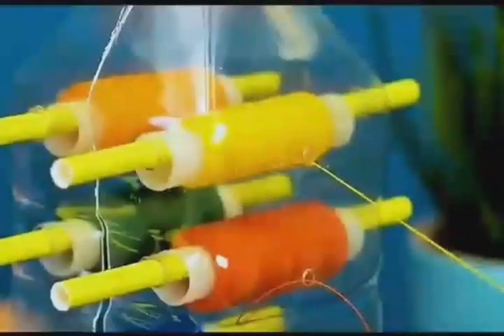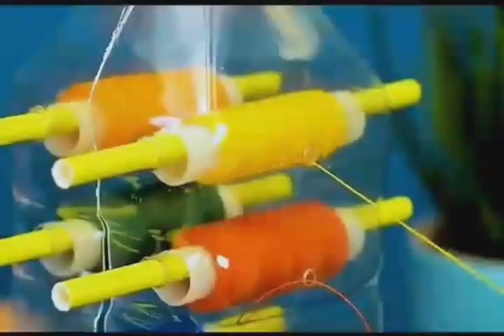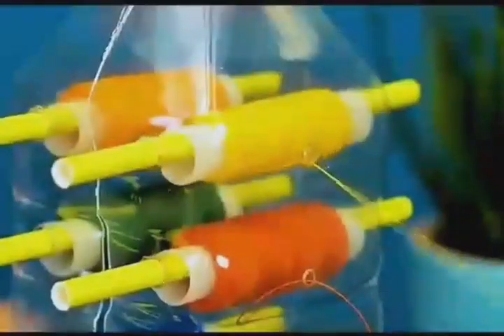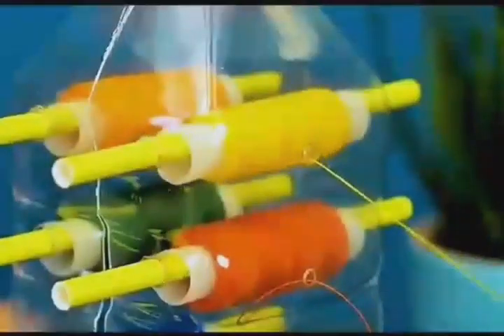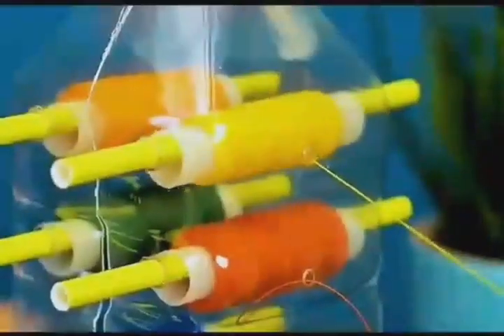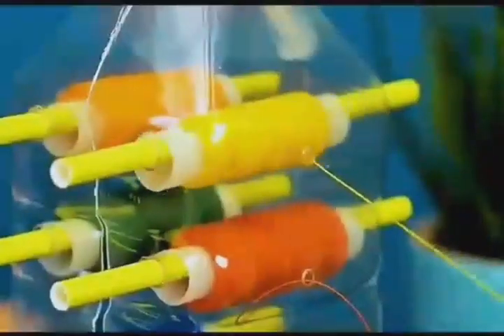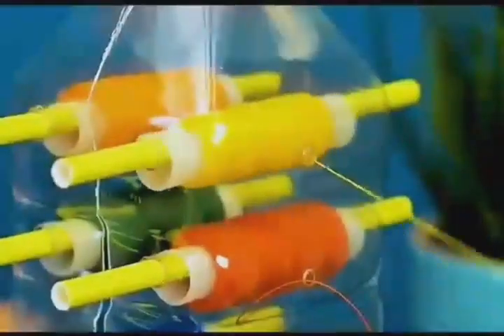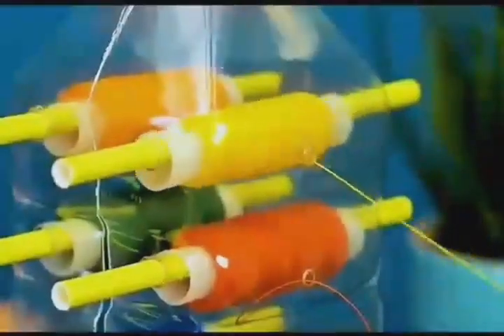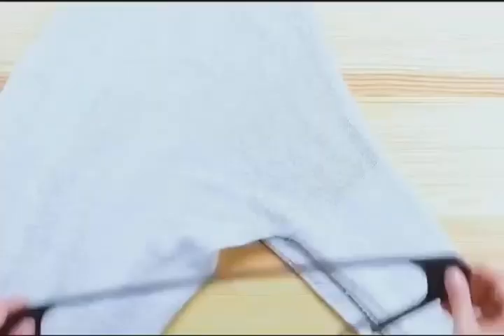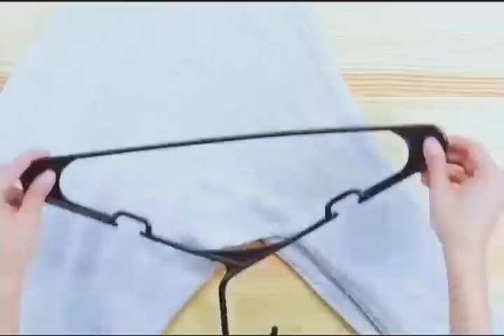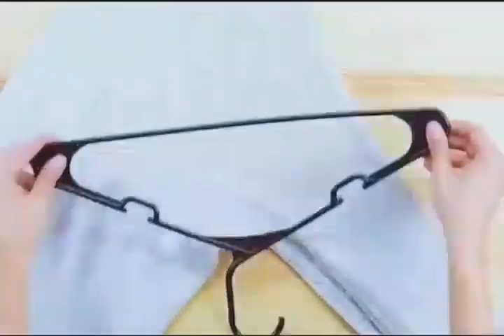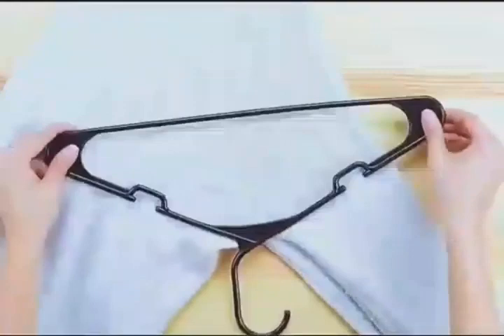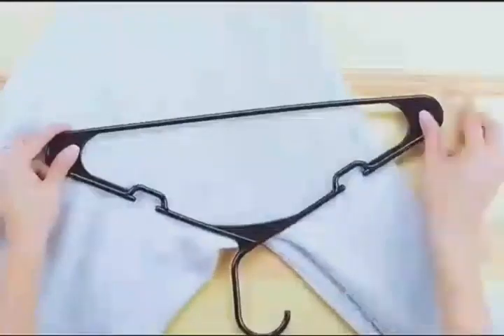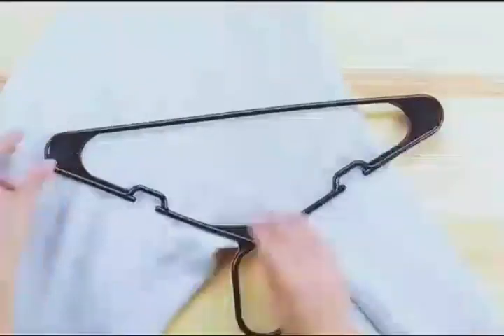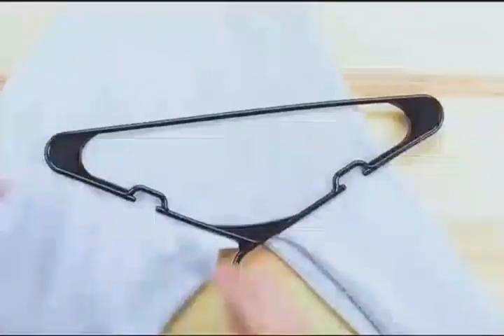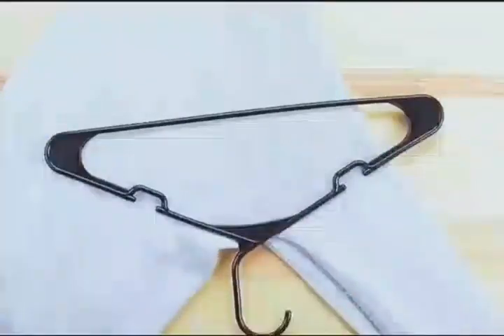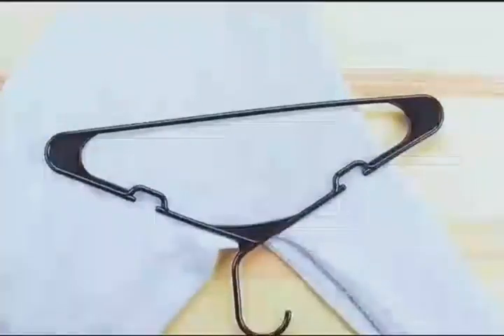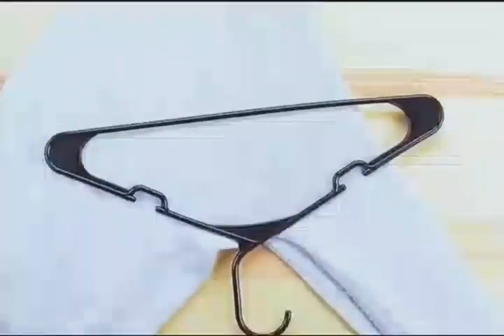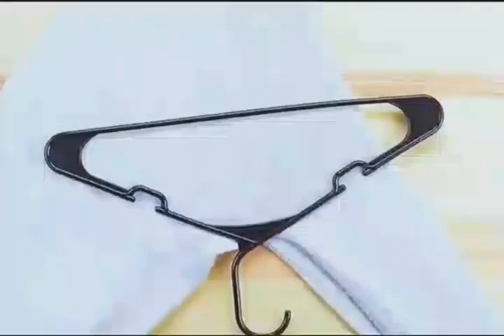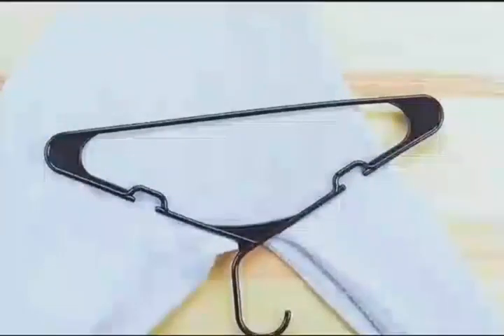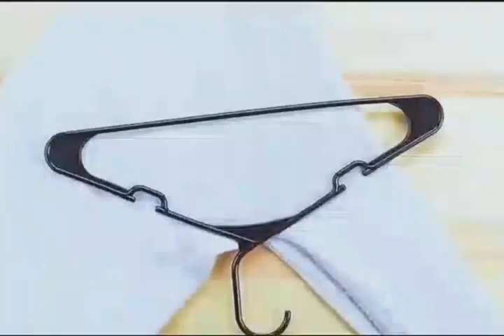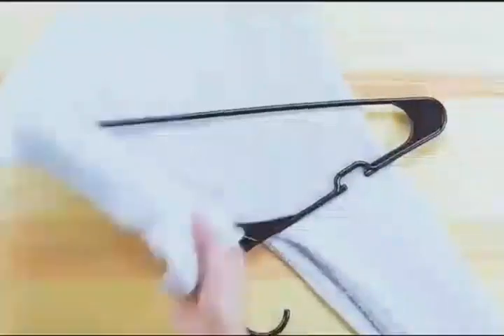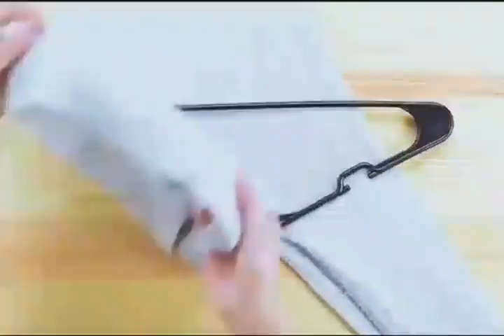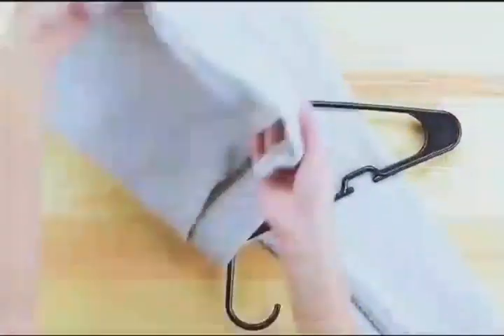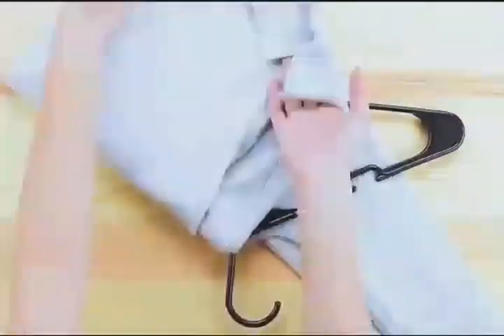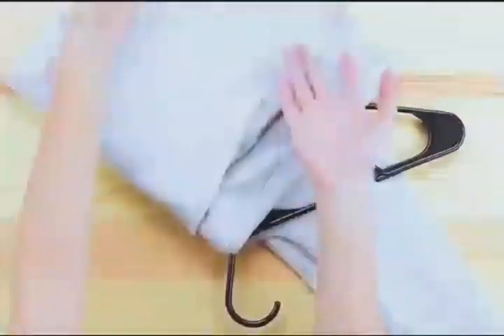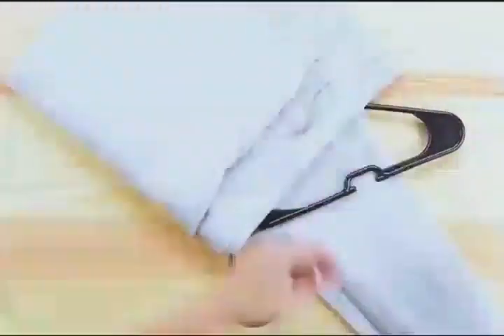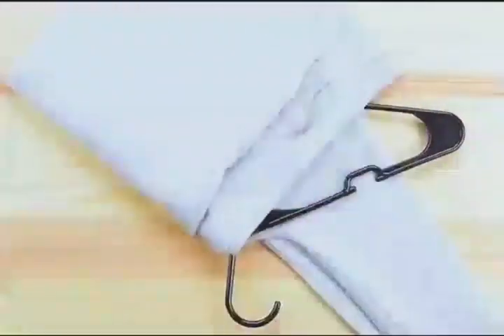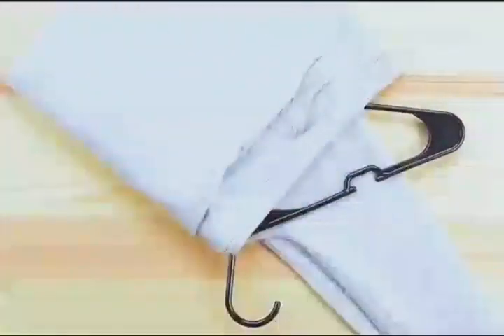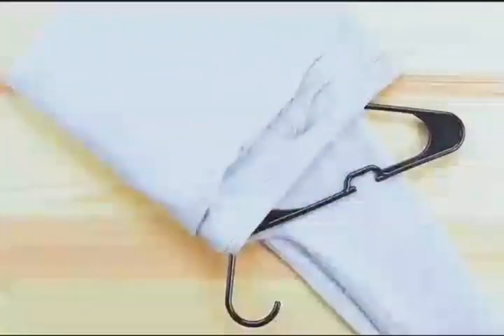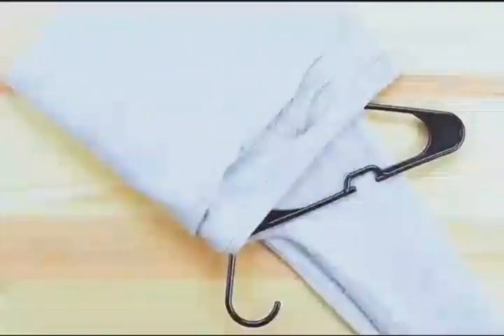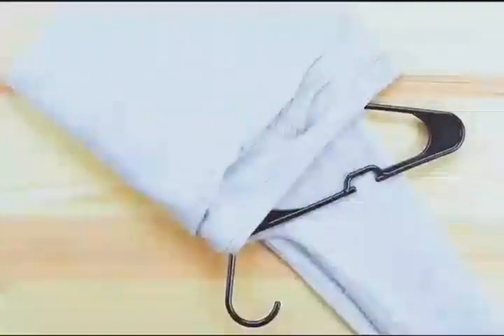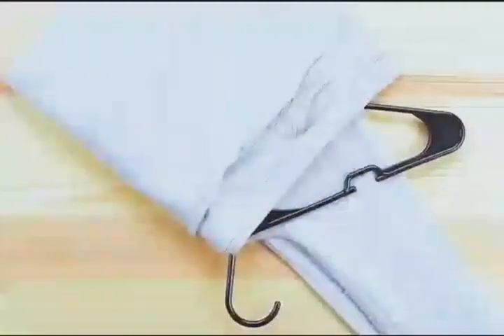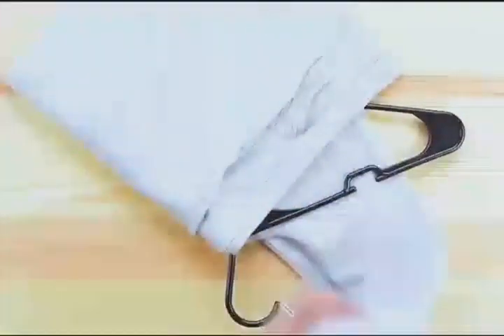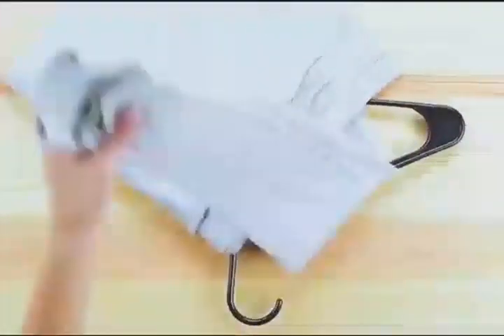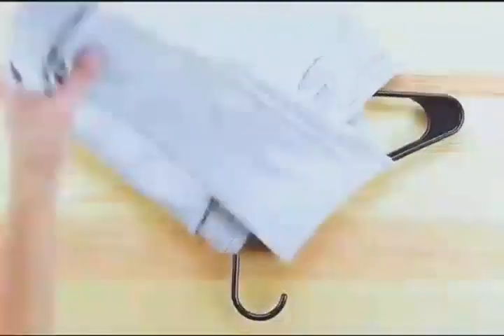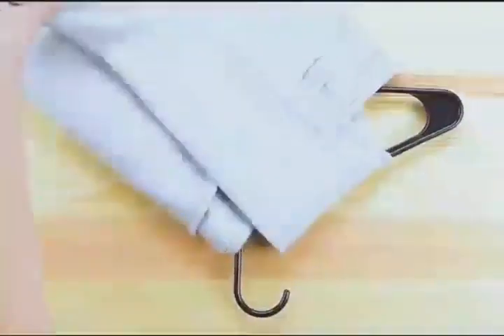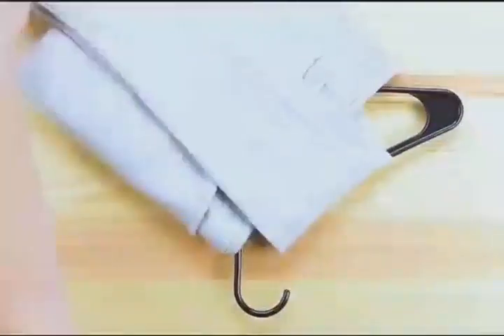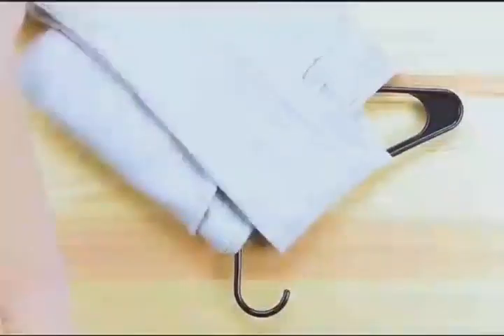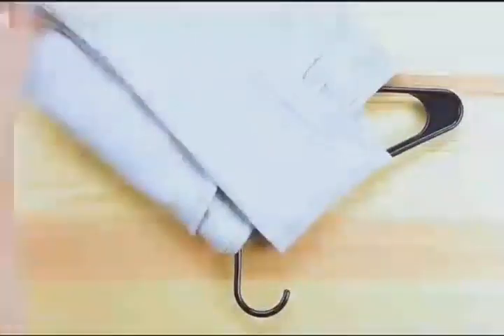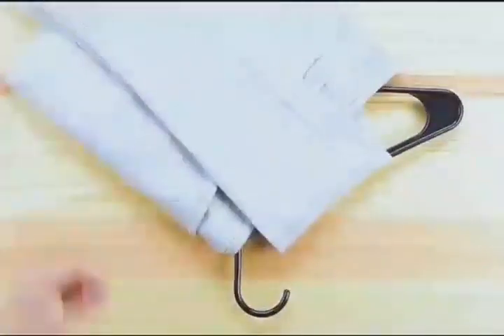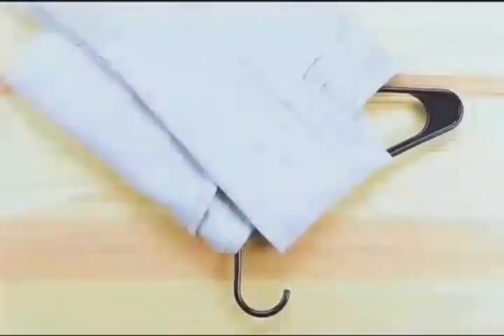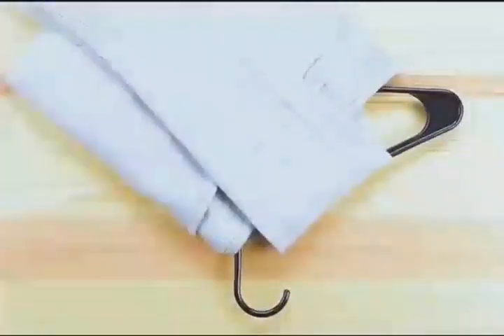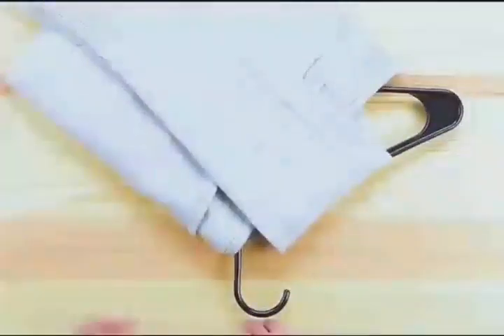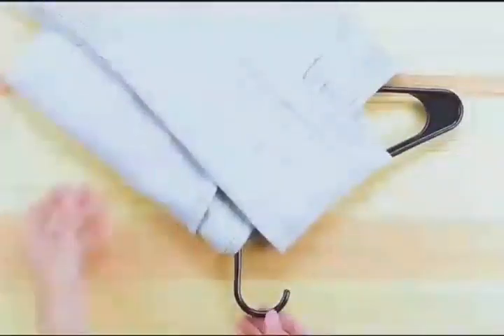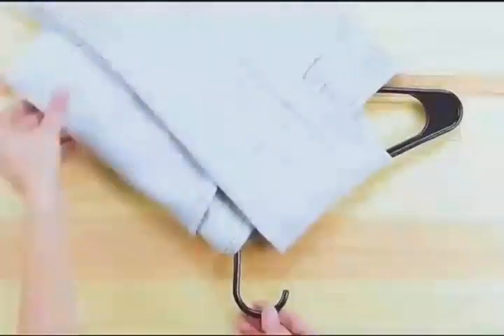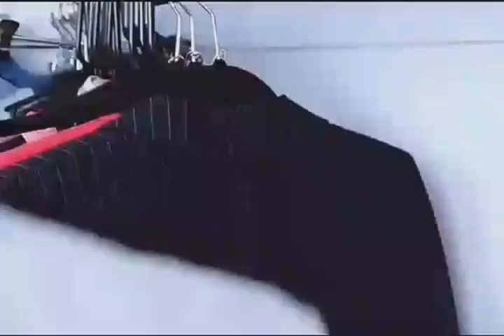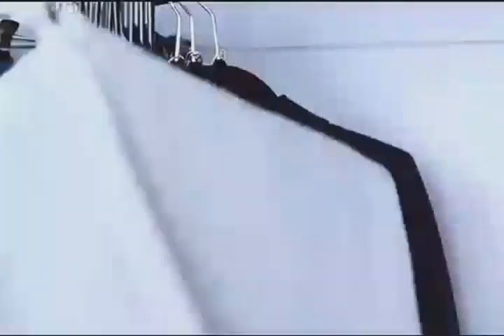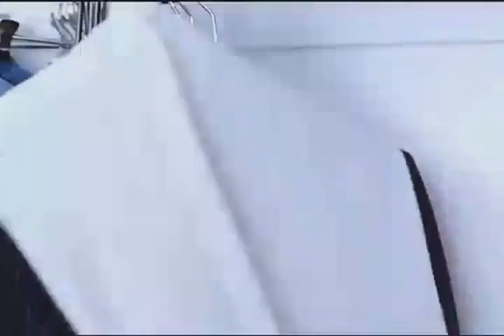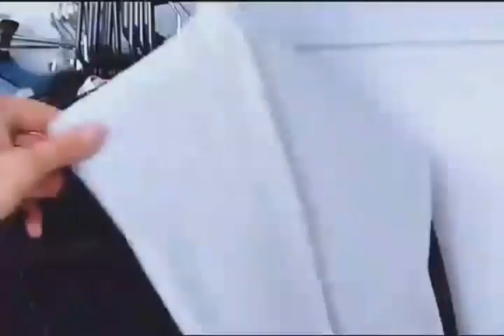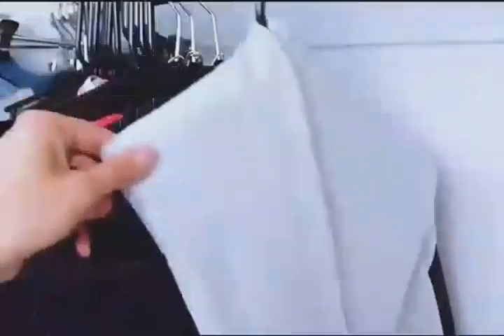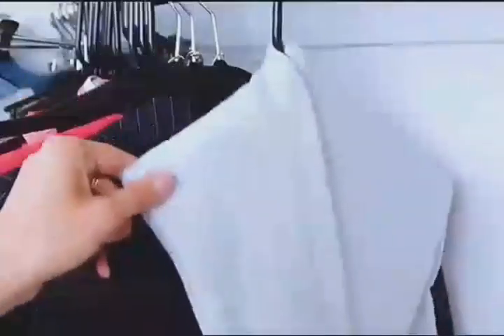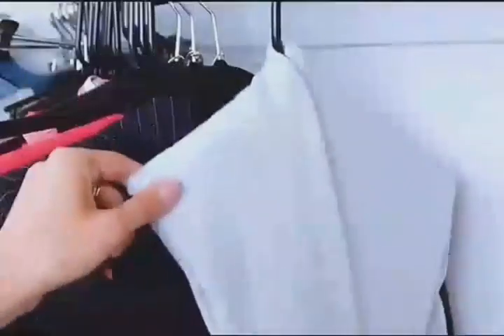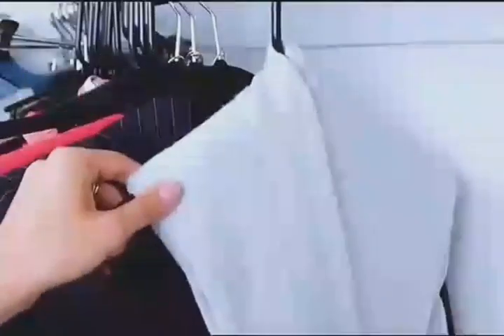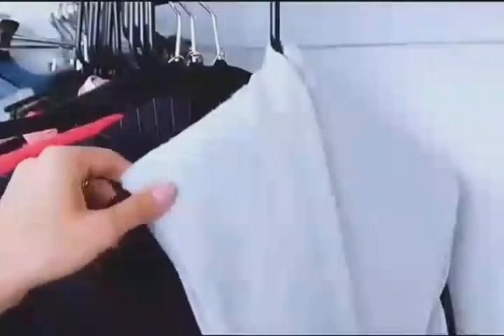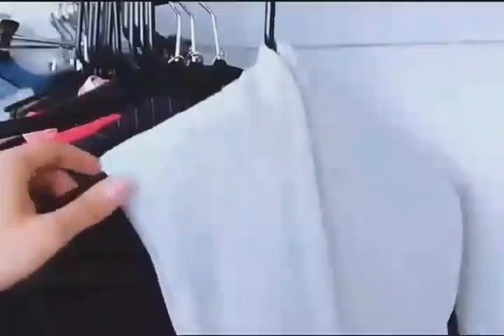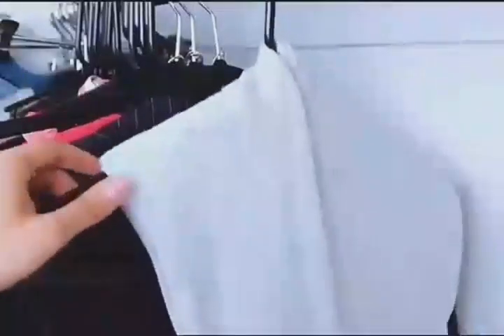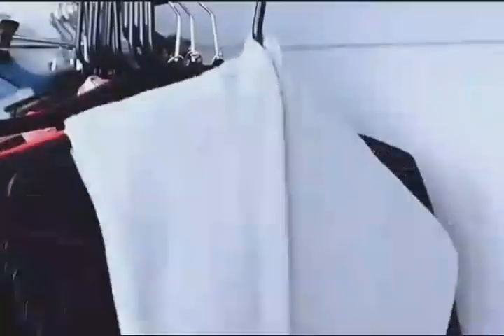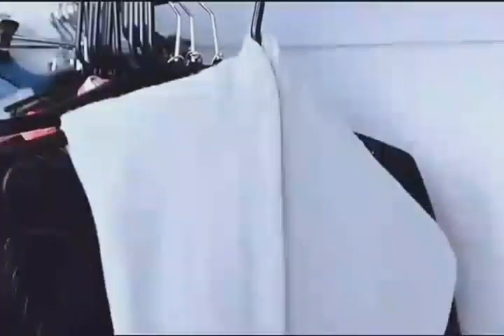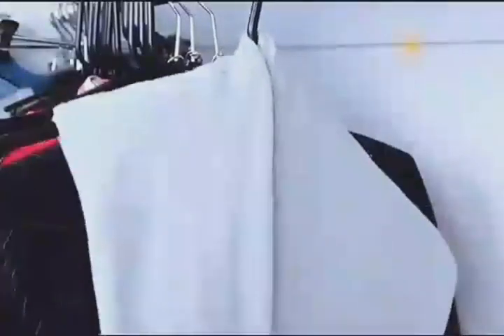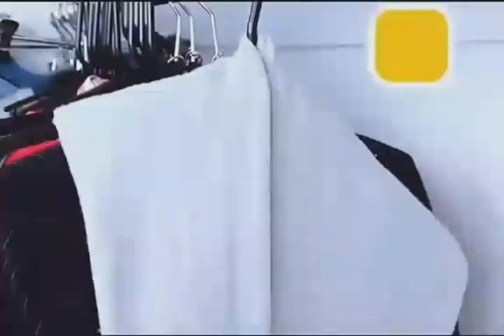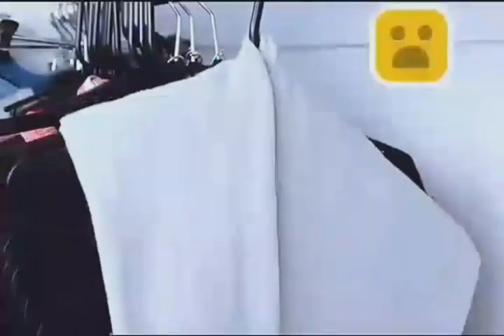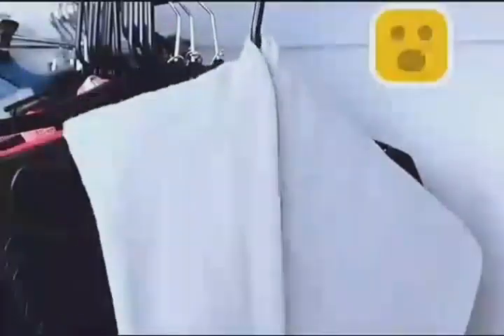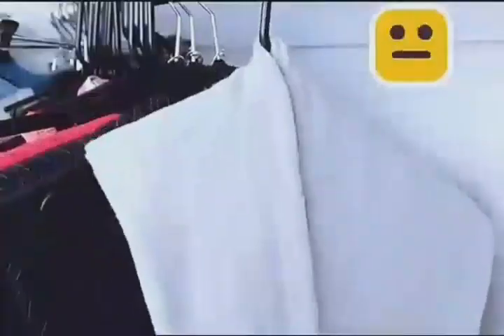Place the hanger at an angle and hang your sweater as shown in the video. It stays neat and is not easily deformed.